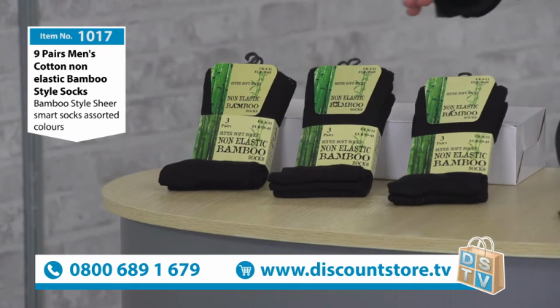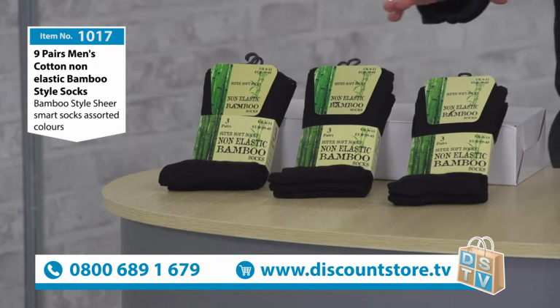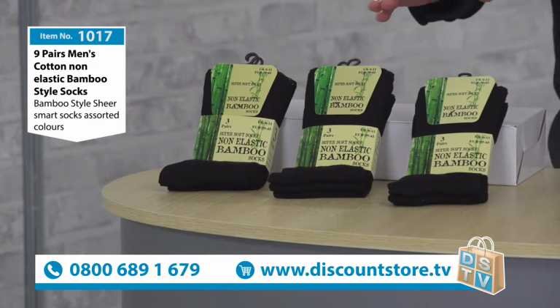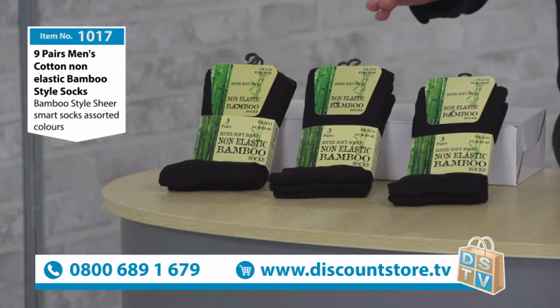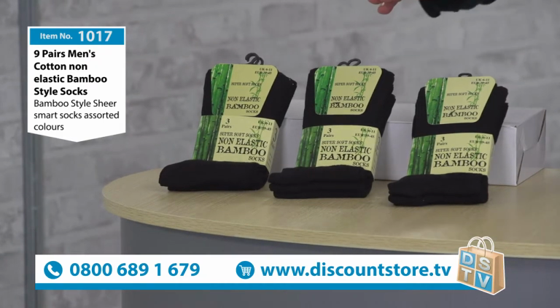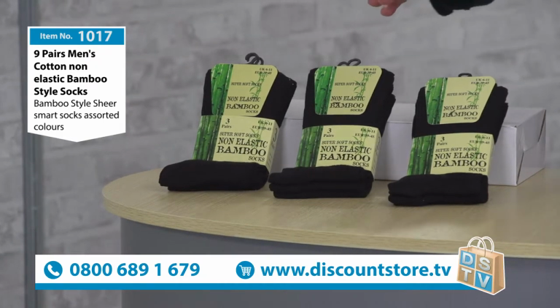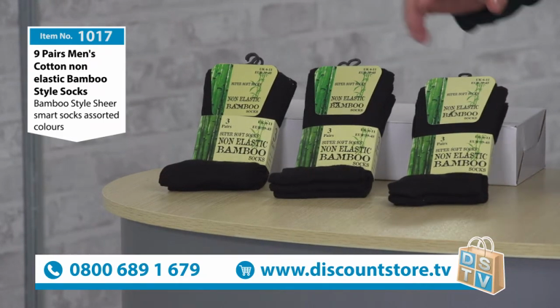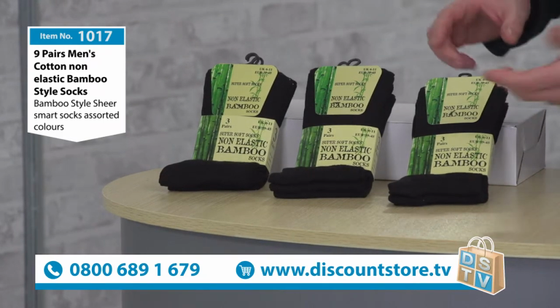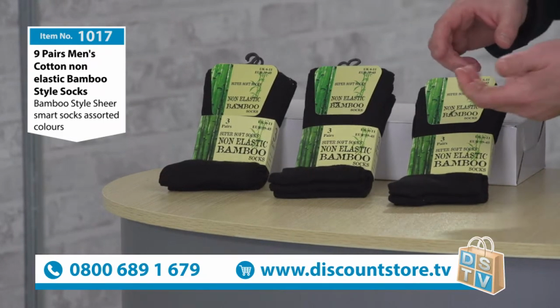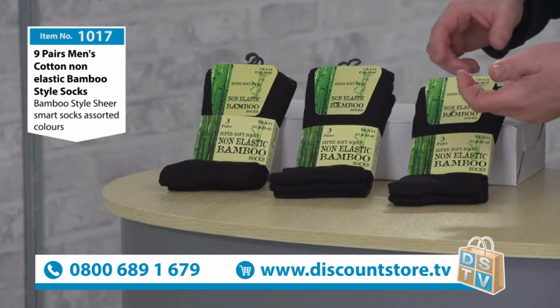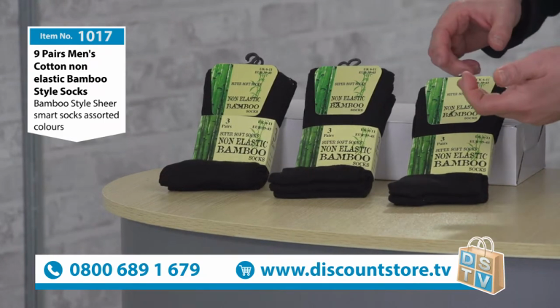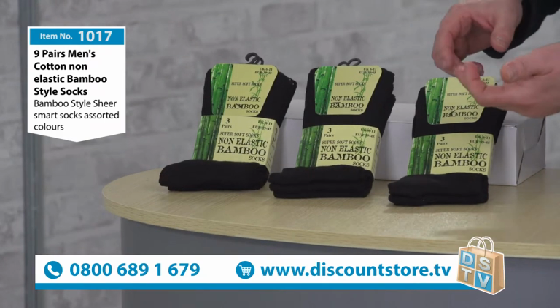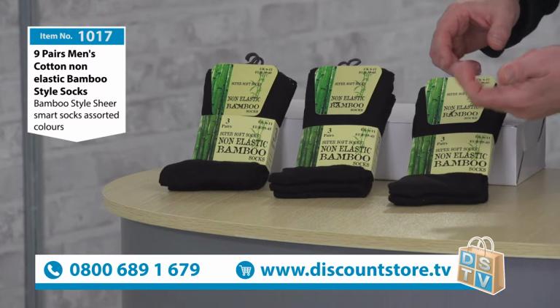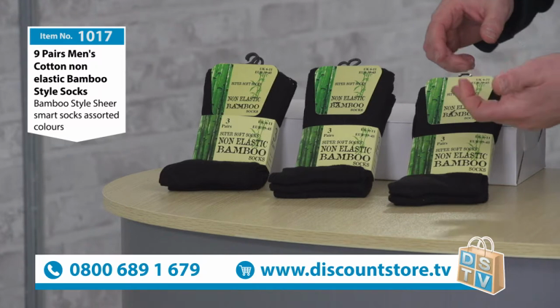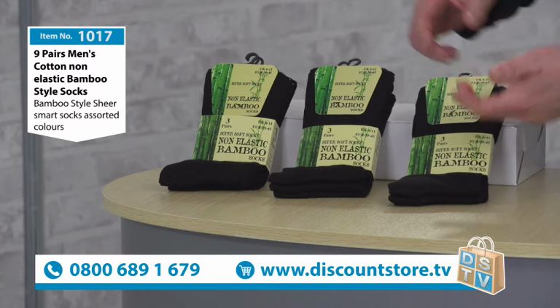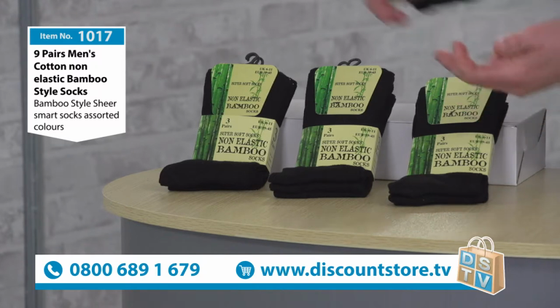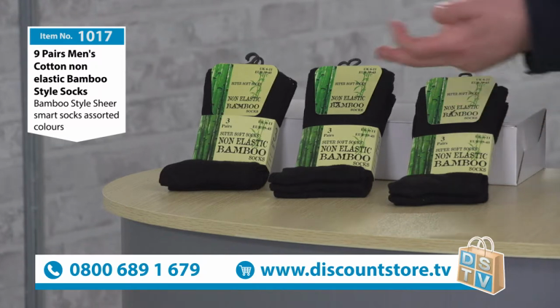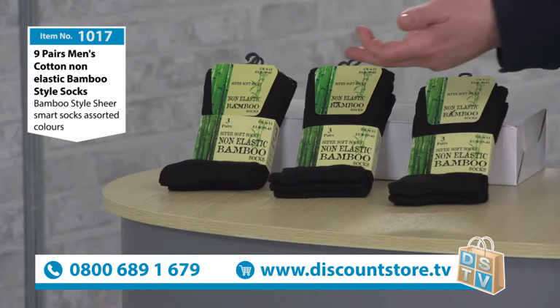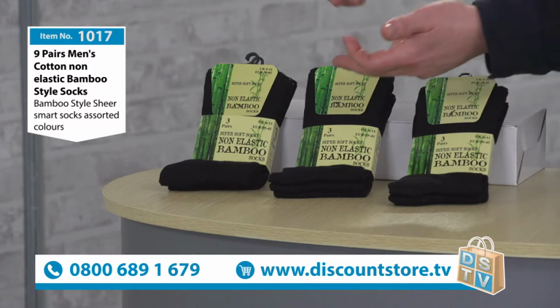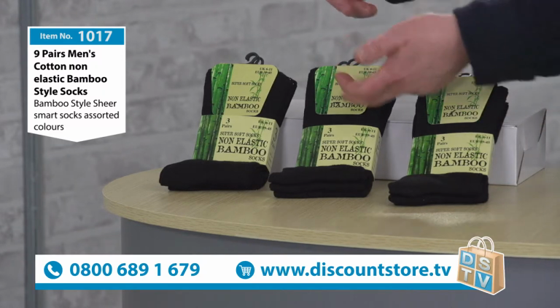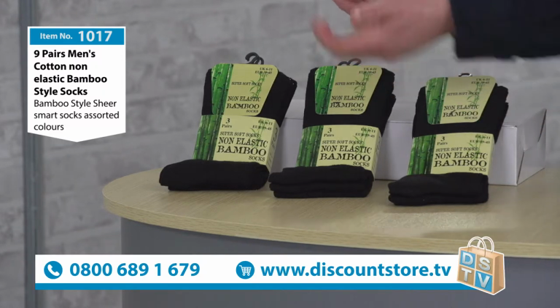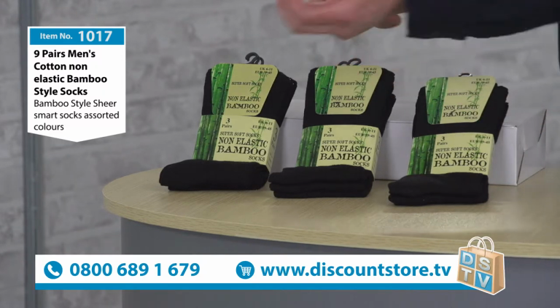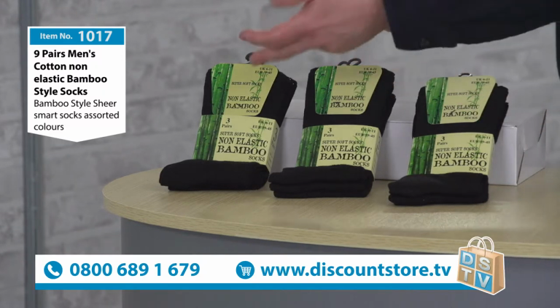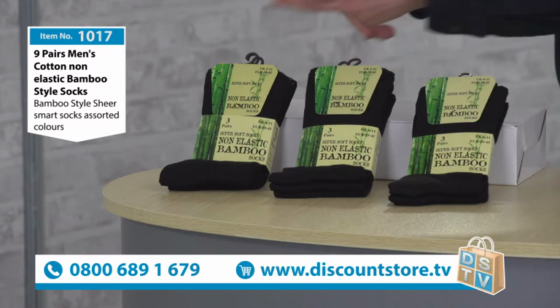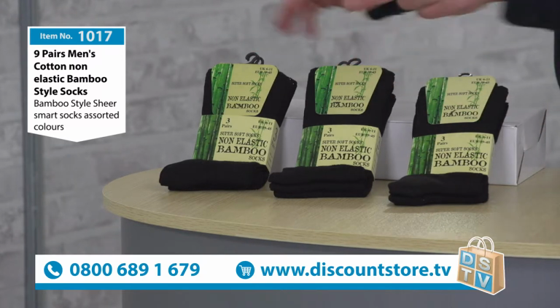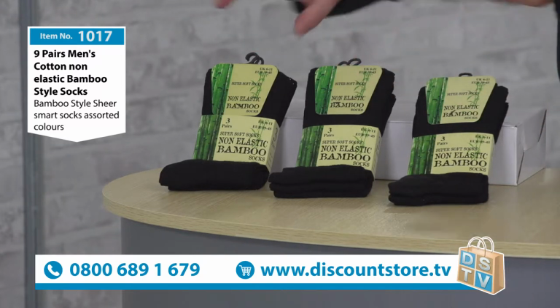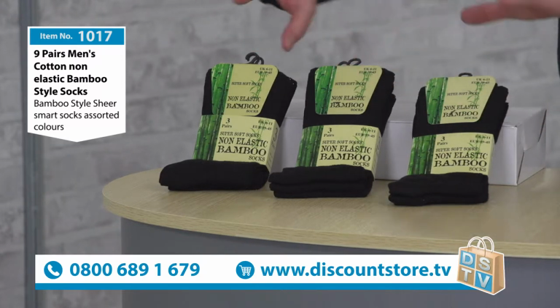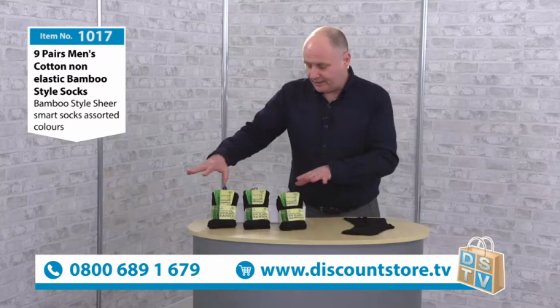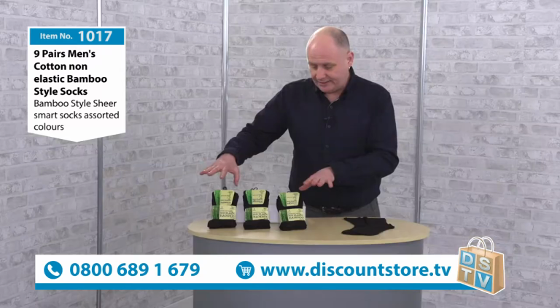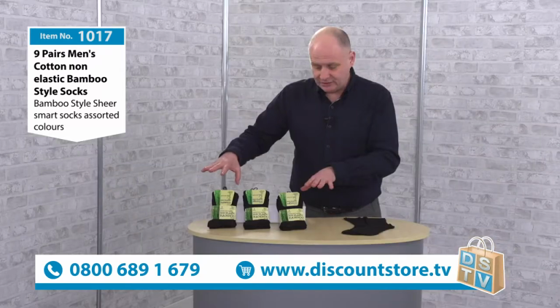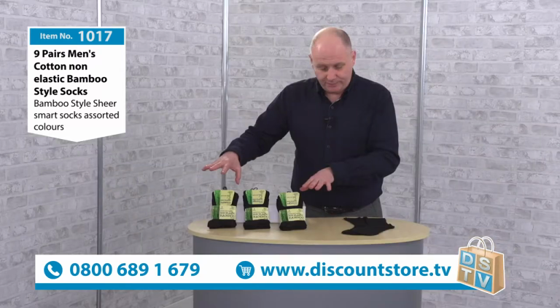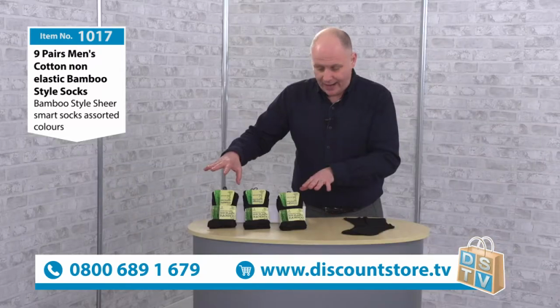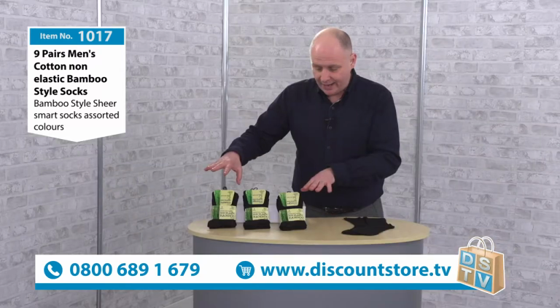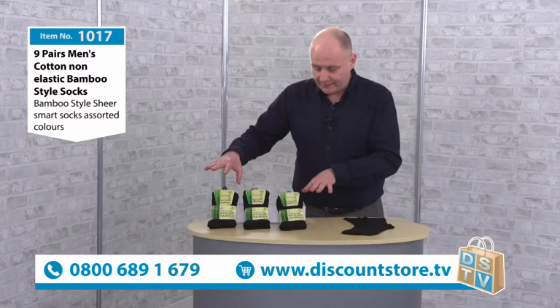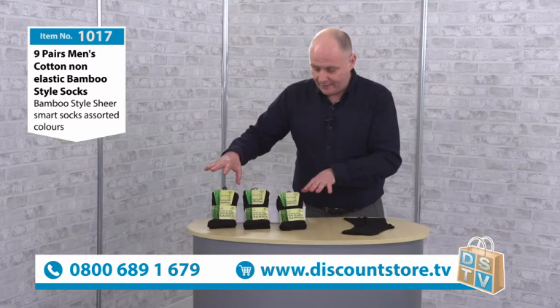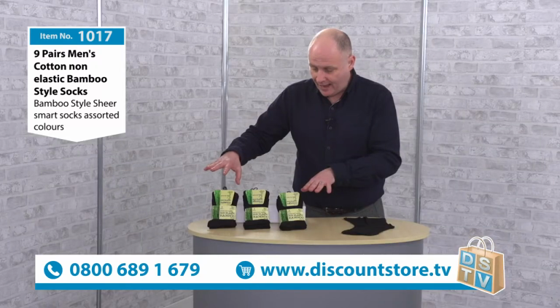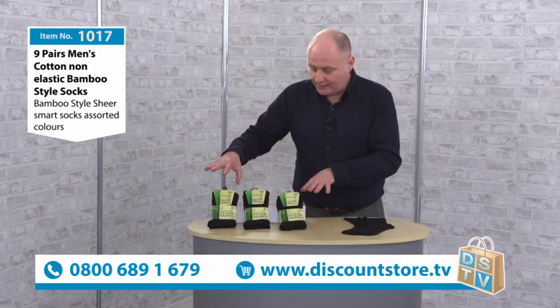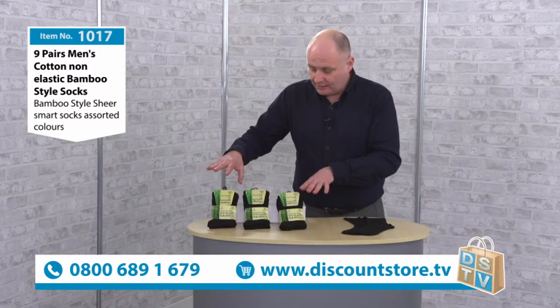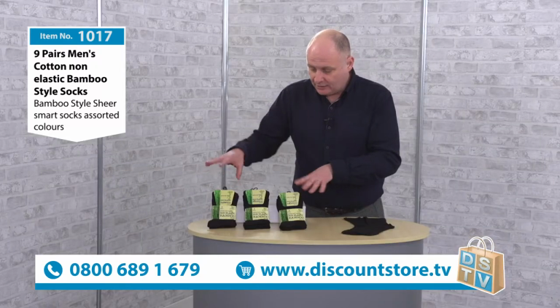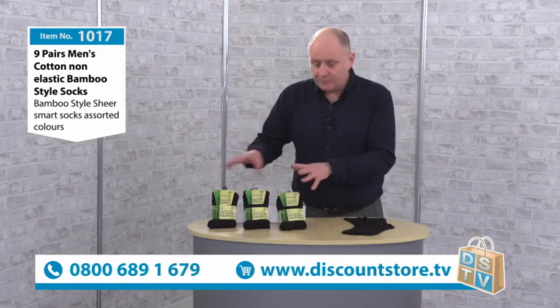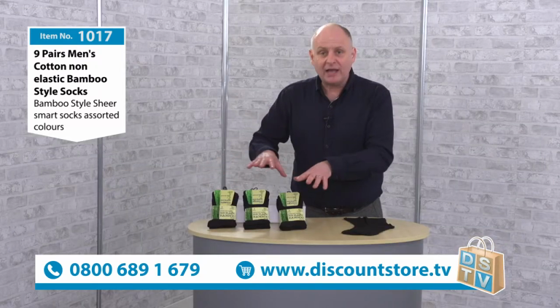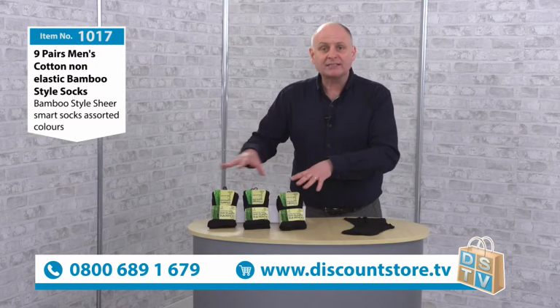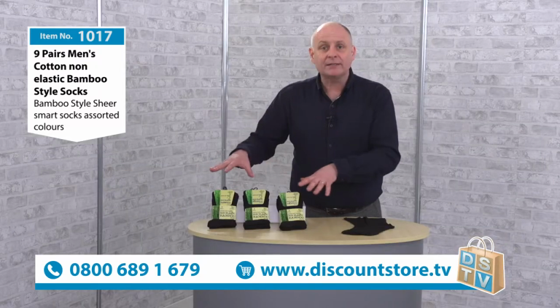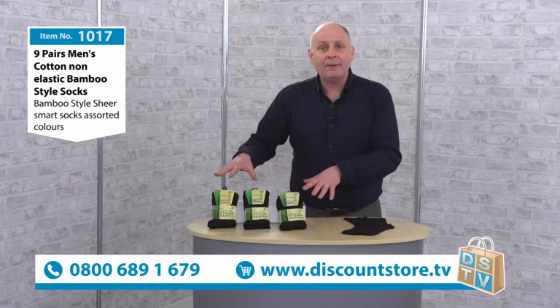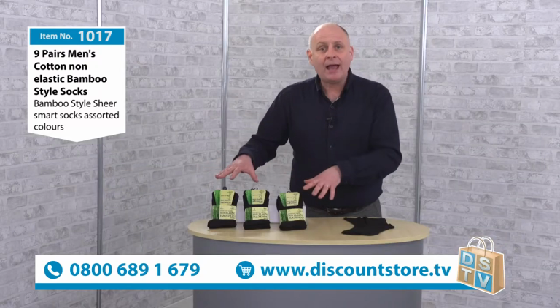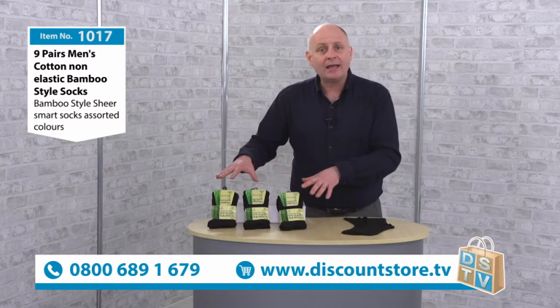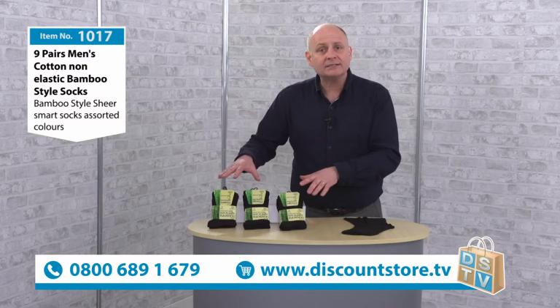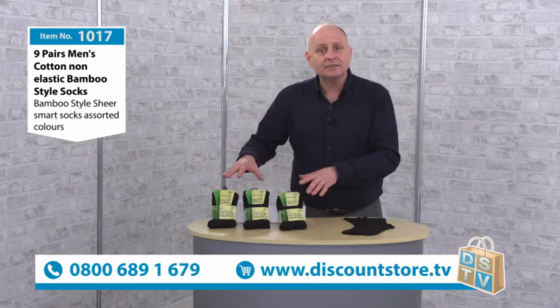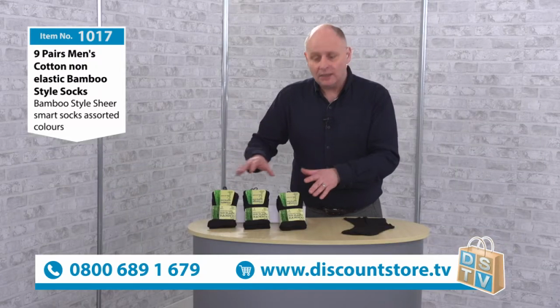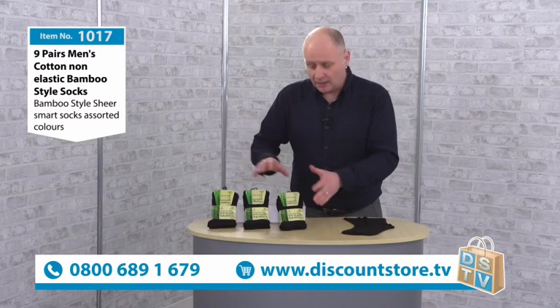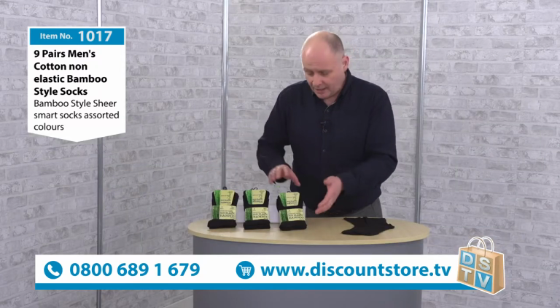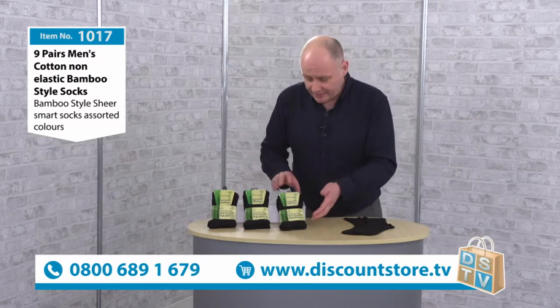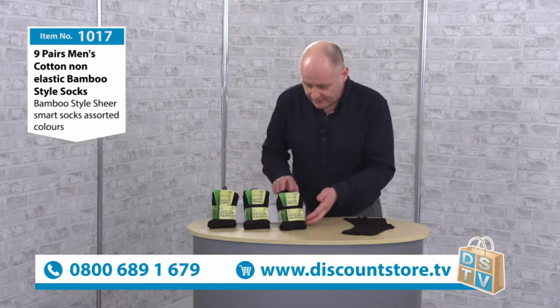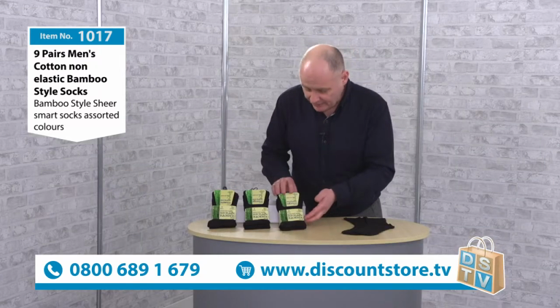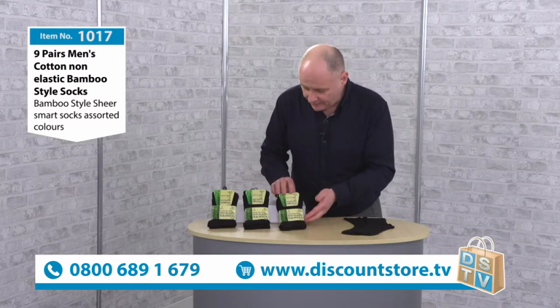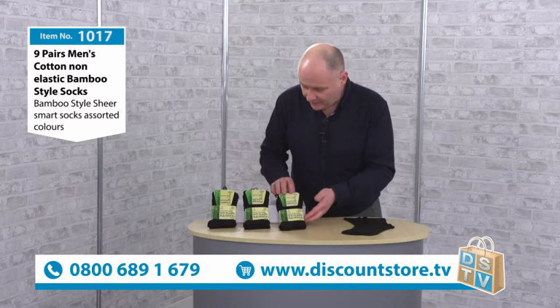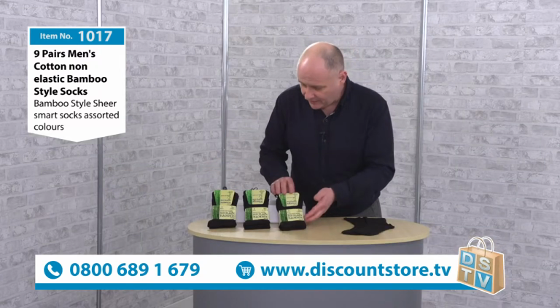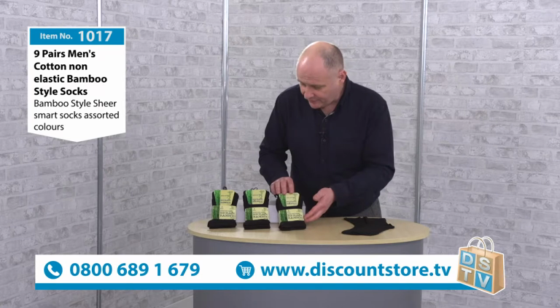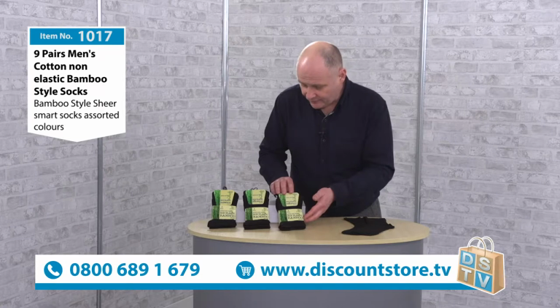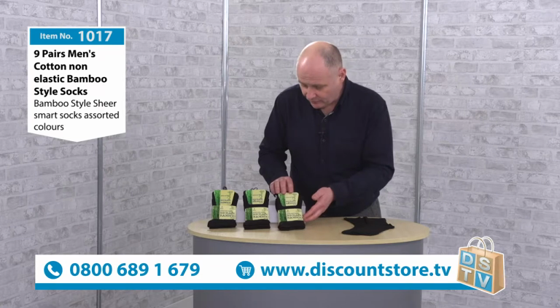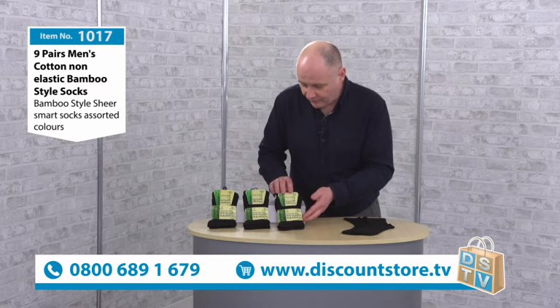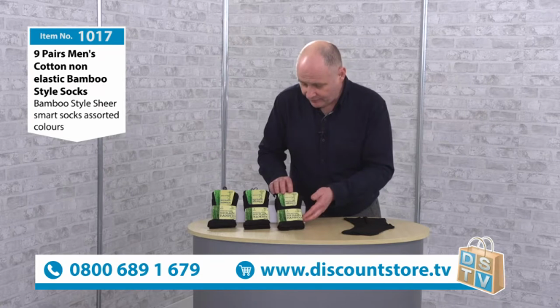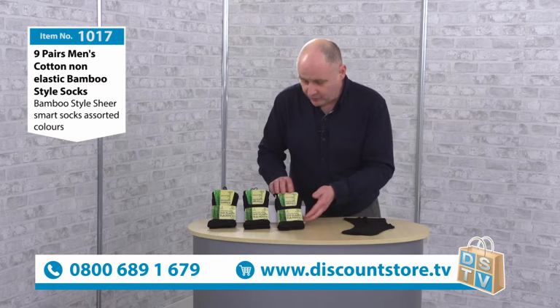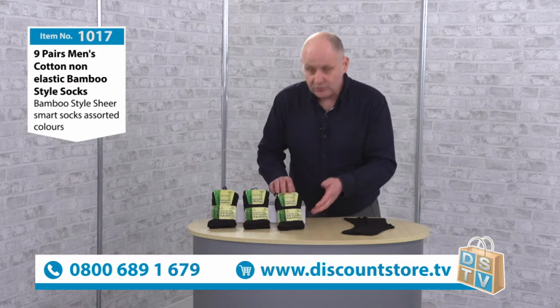Here are our nine pairs — three, six, nine. Three in each pack. They come nicely packed. I like this; I think they look very good.